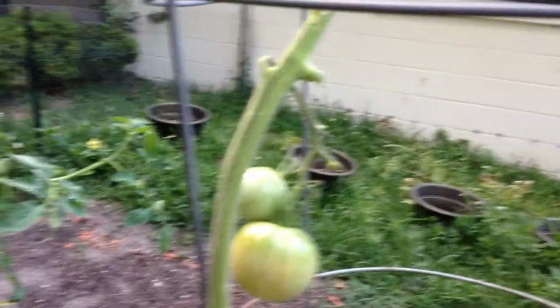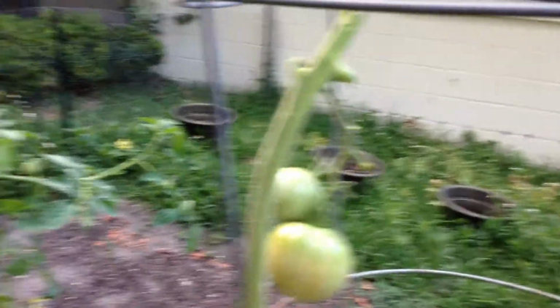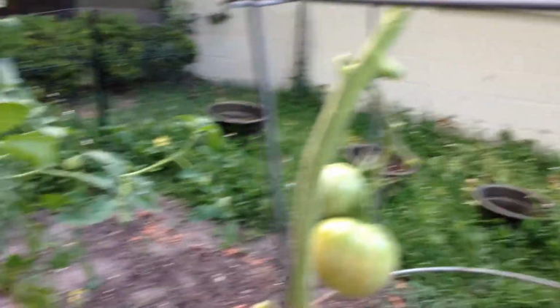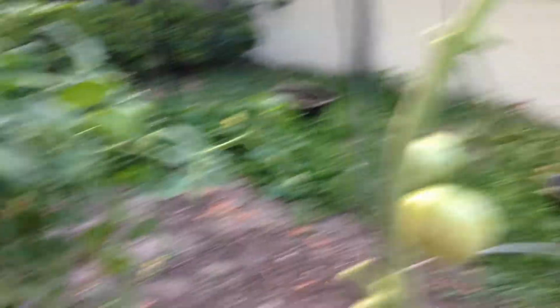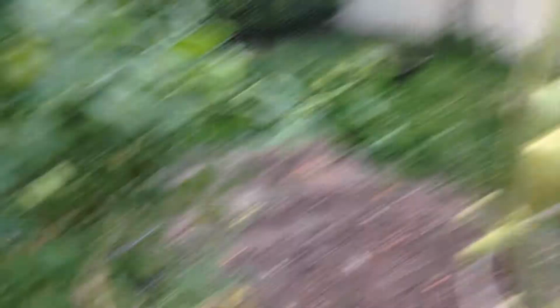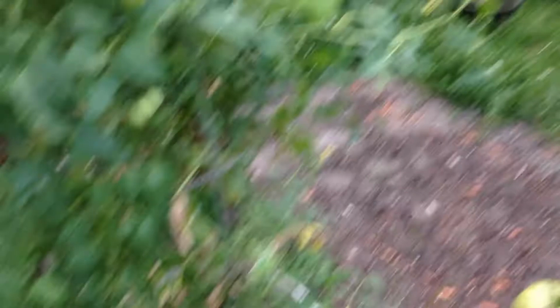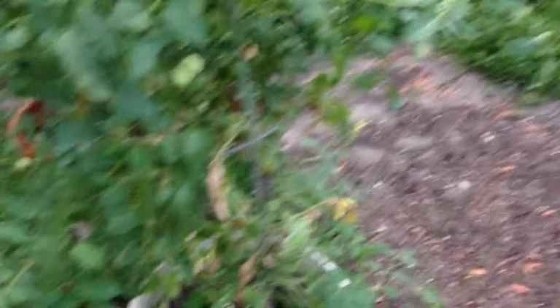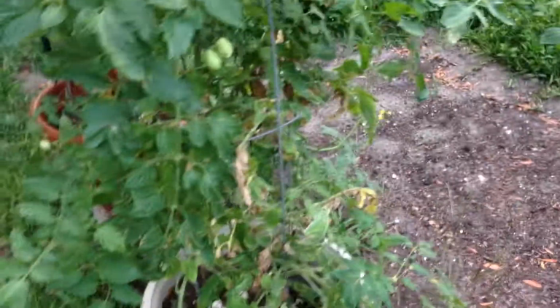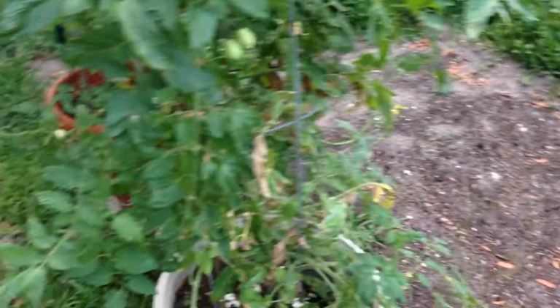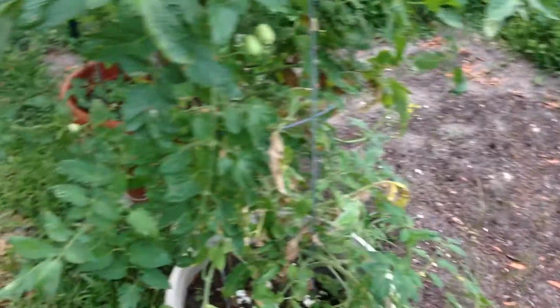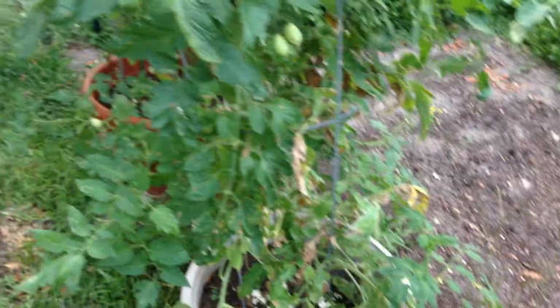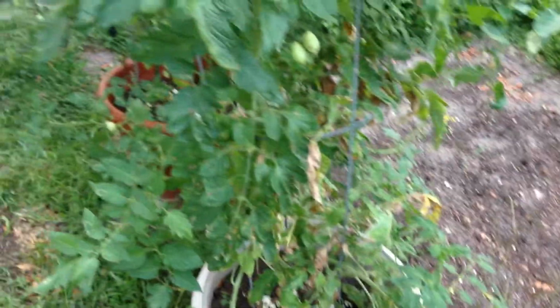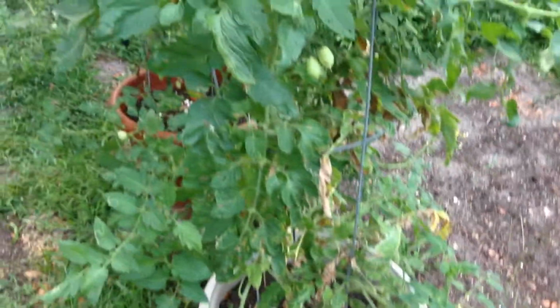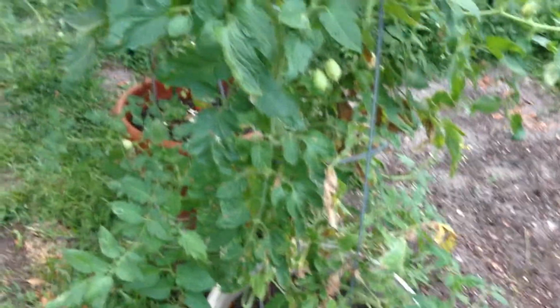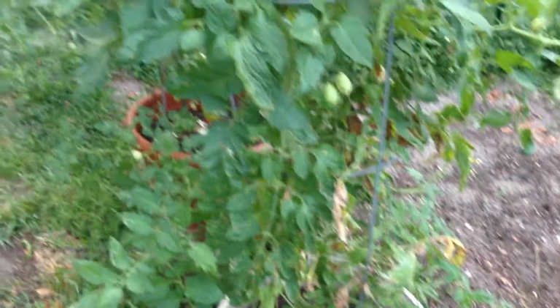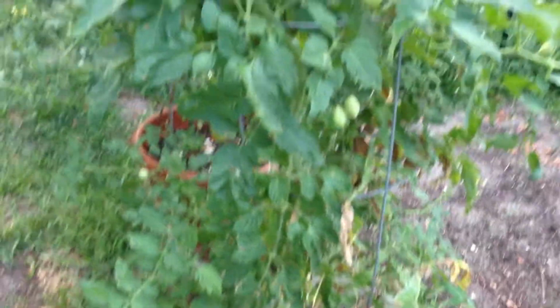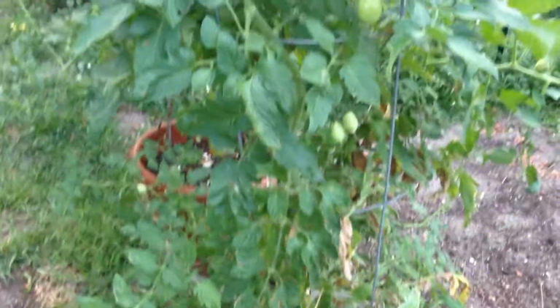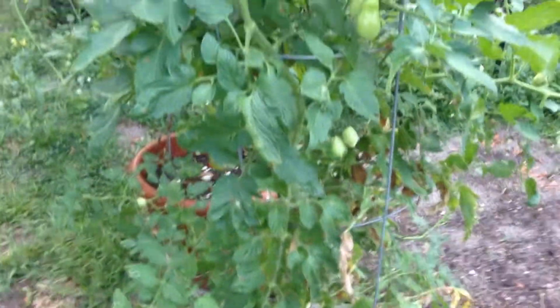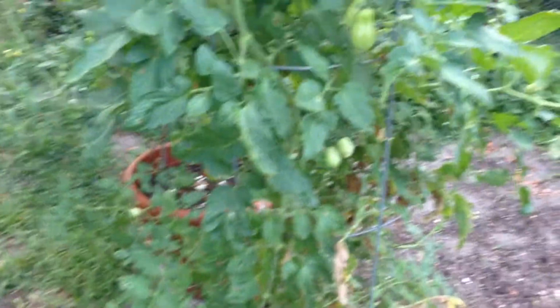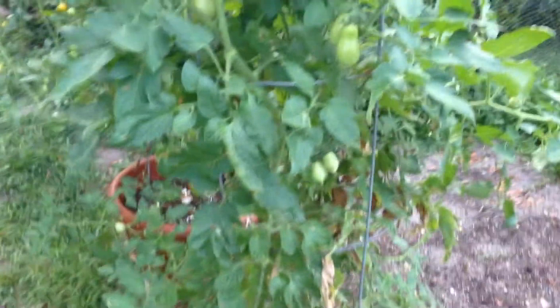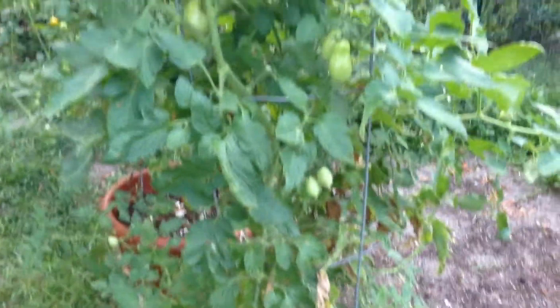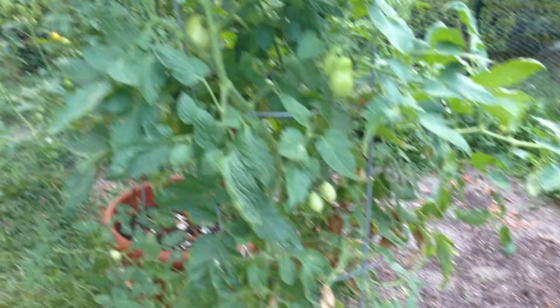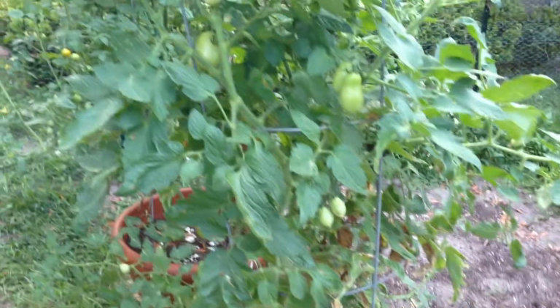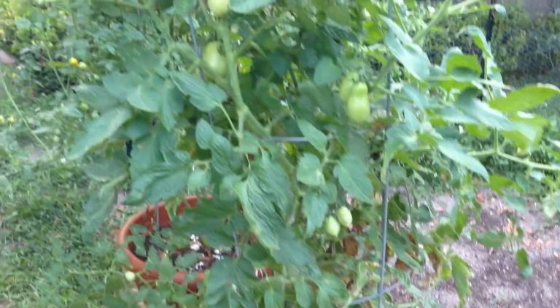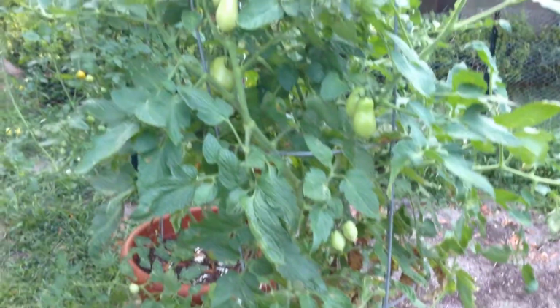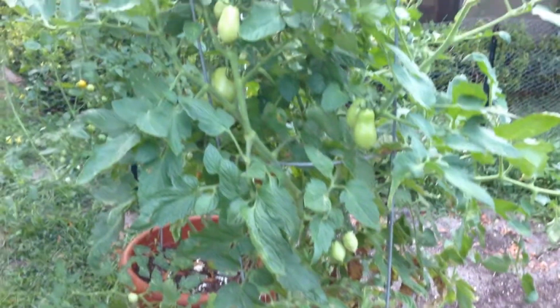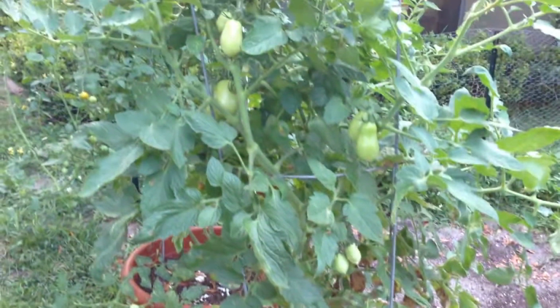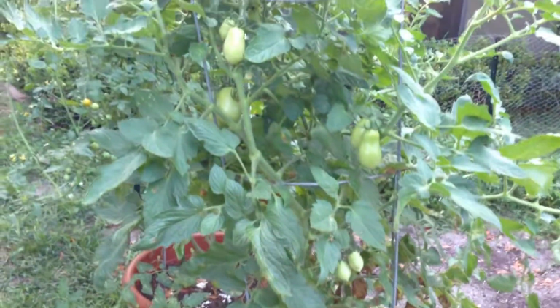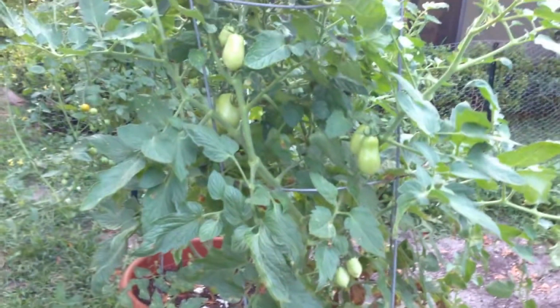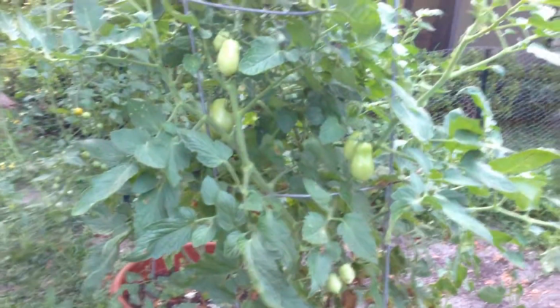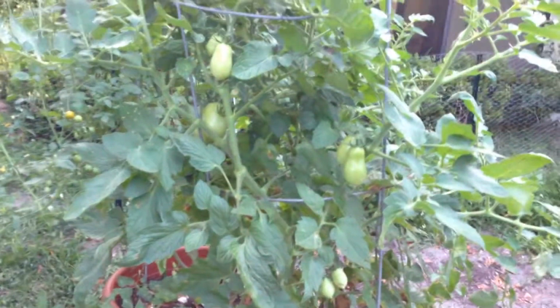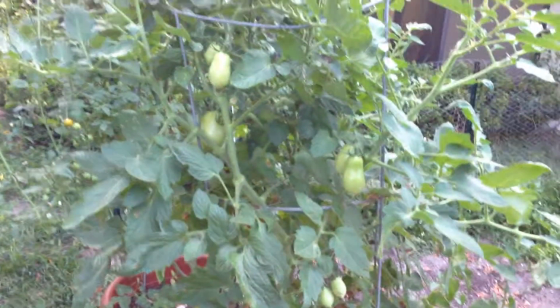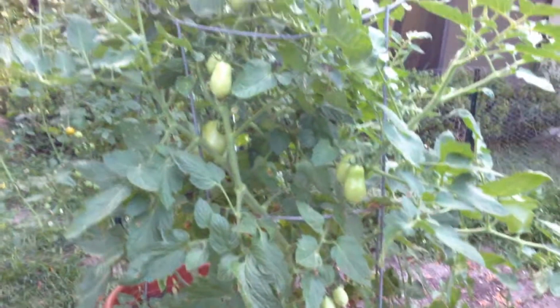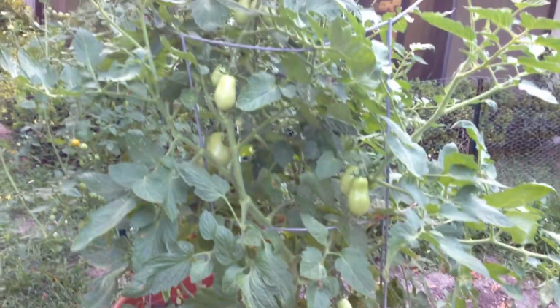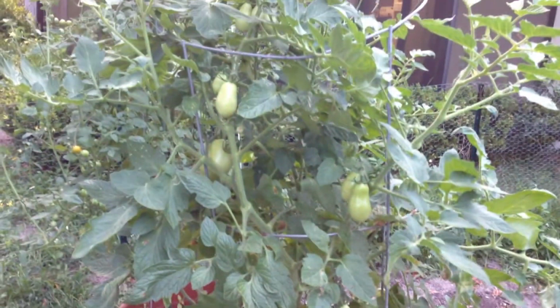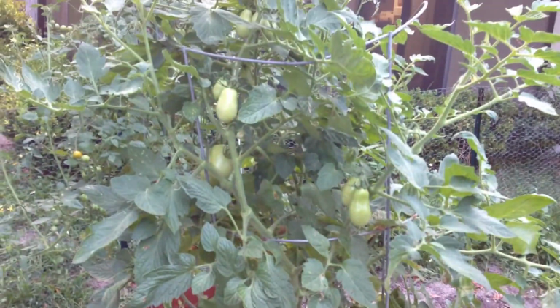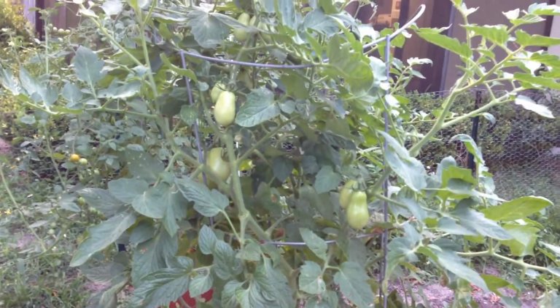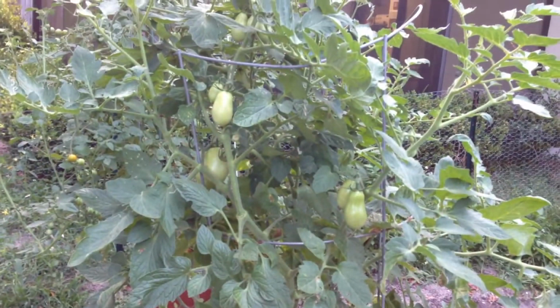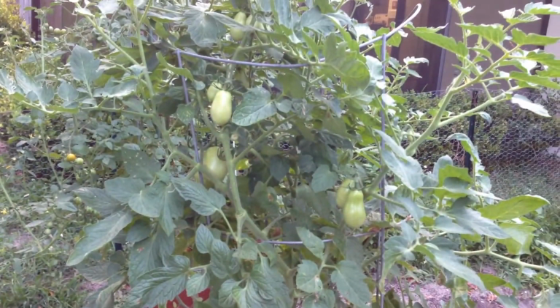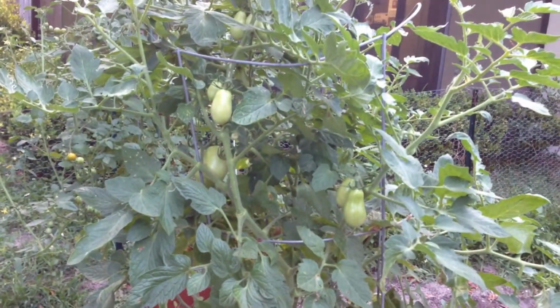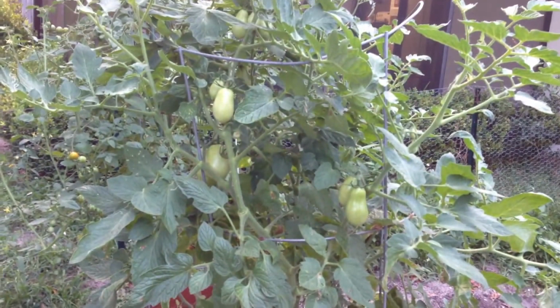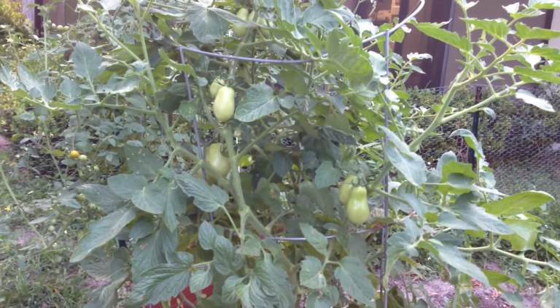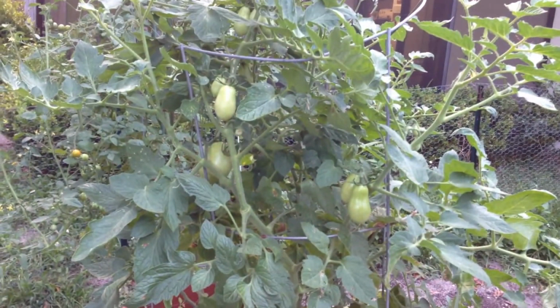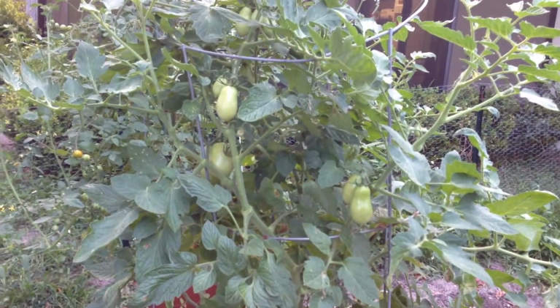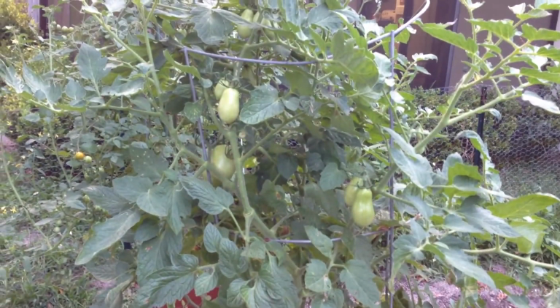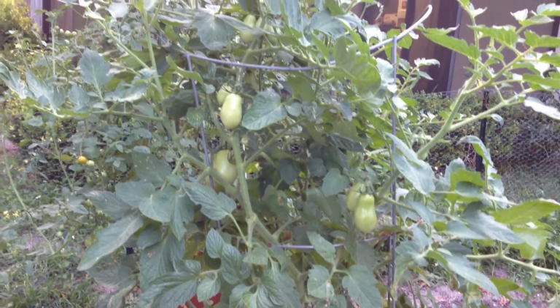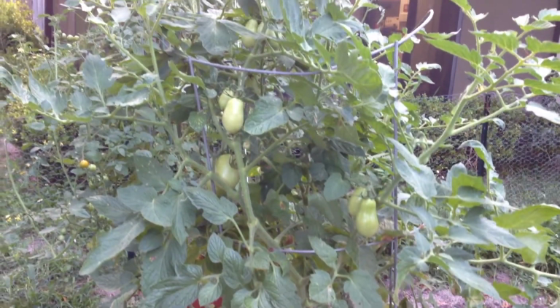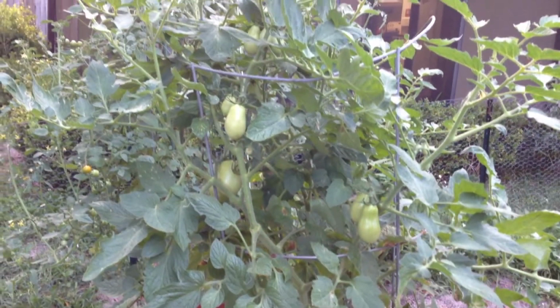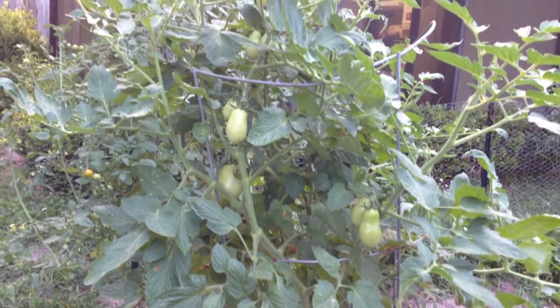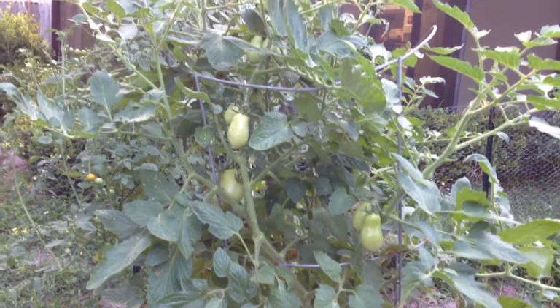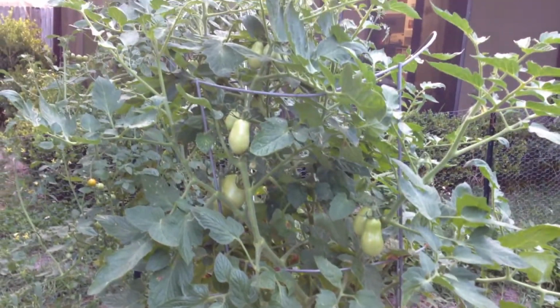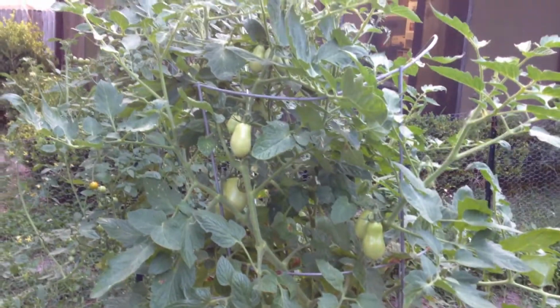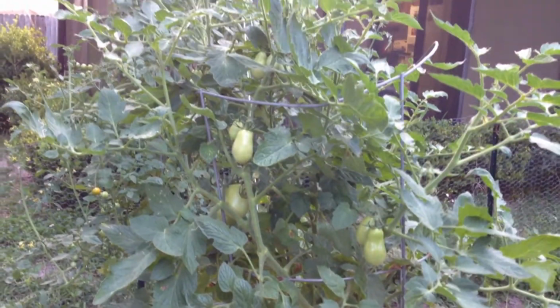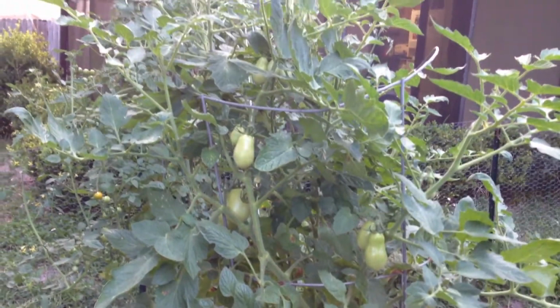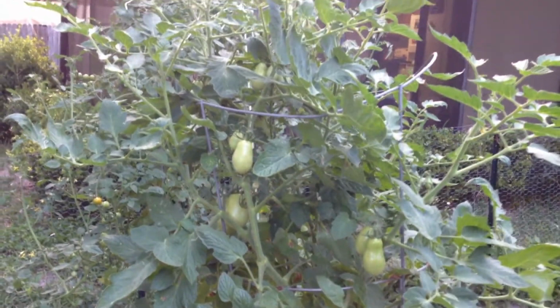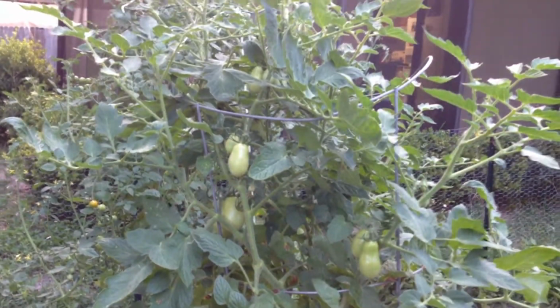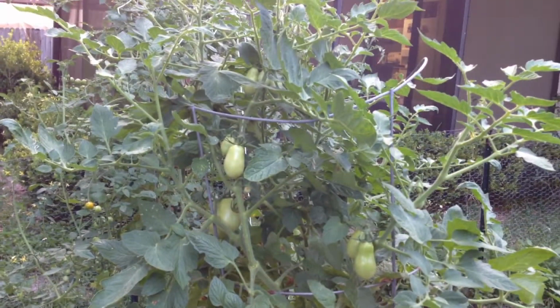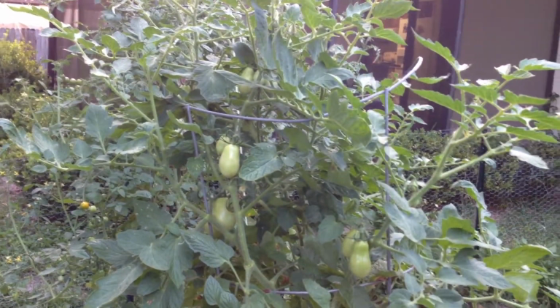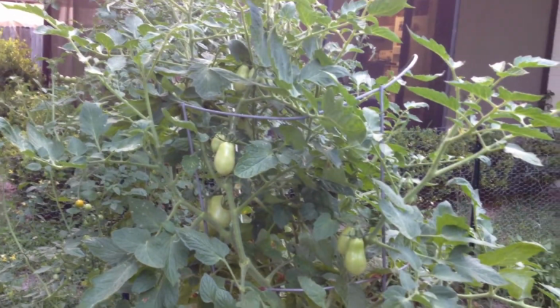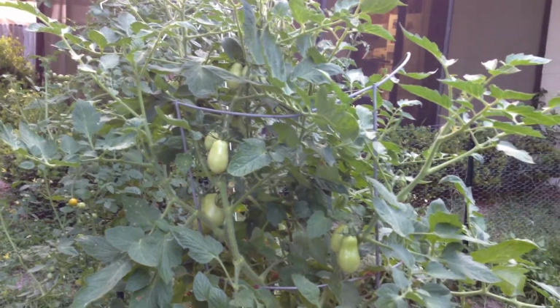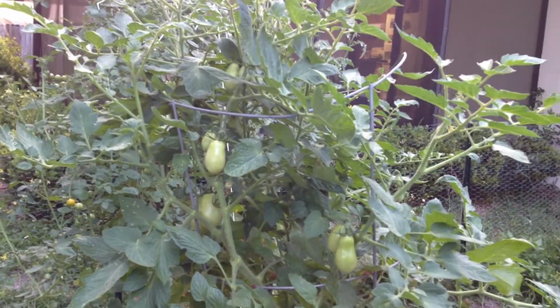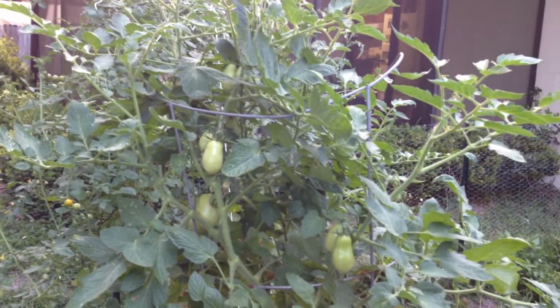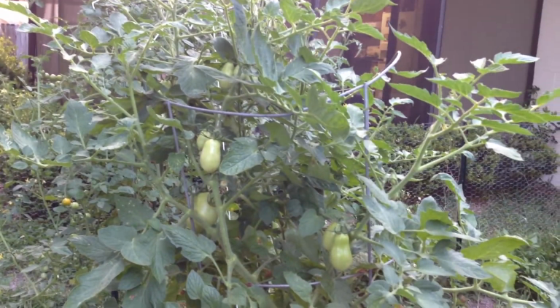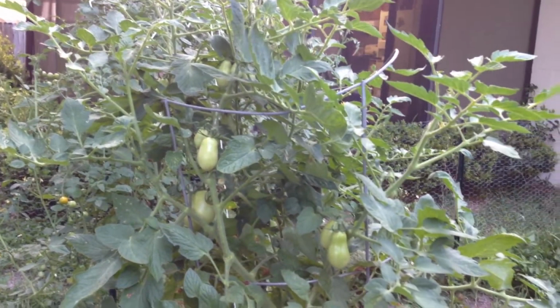The rest of these tomatoes, they're still going strong. We're going to have tomatoes and more tomatoes and more tomatoes.